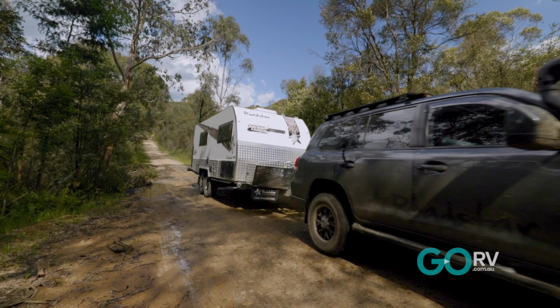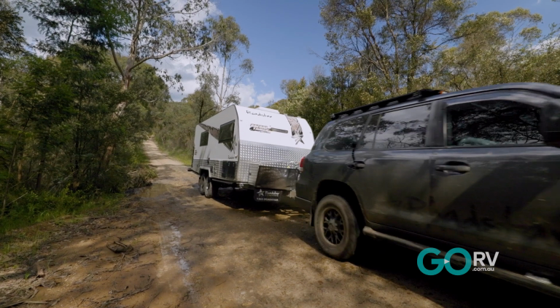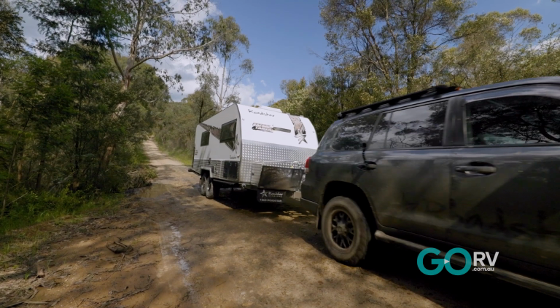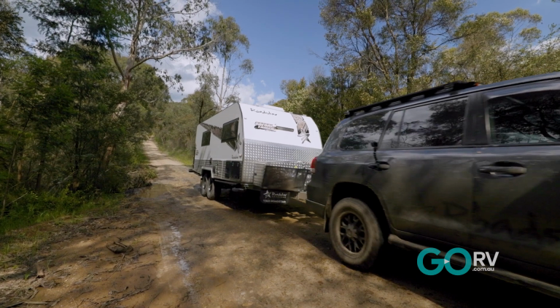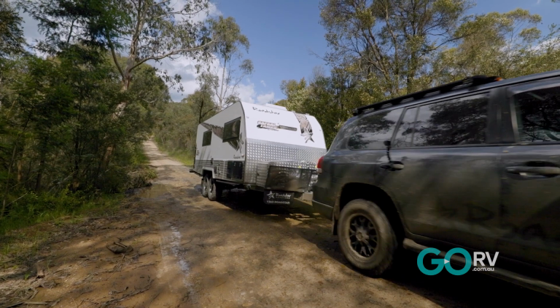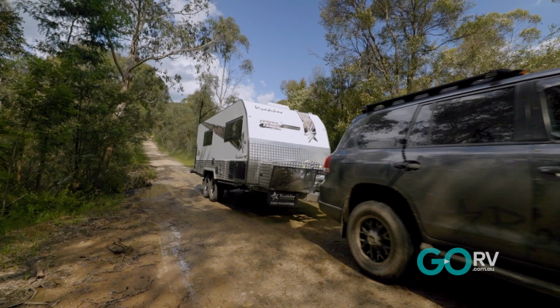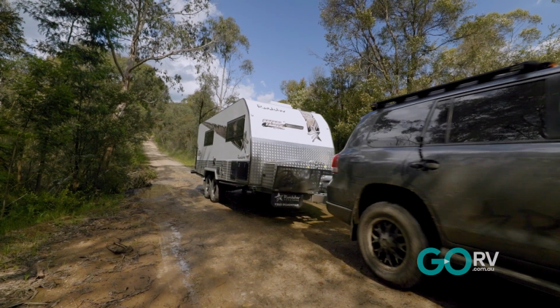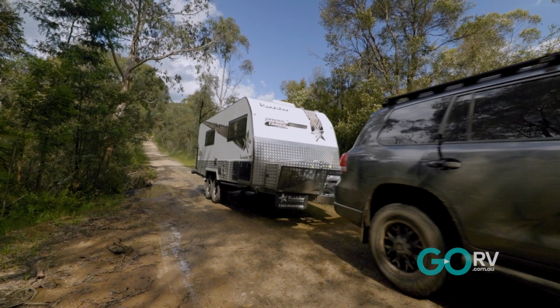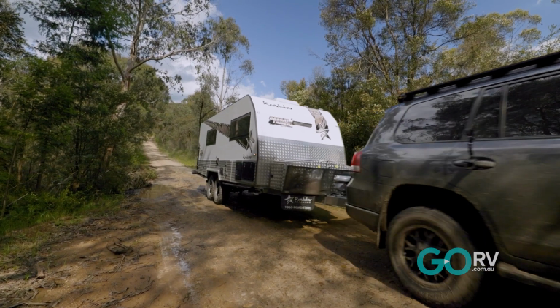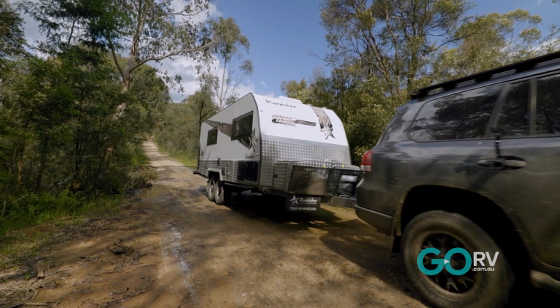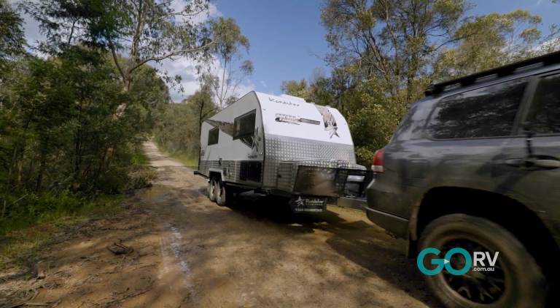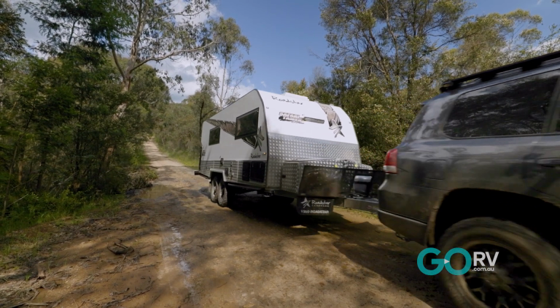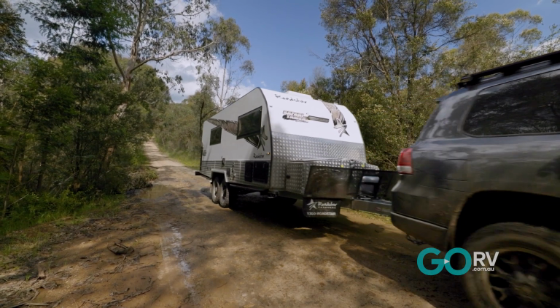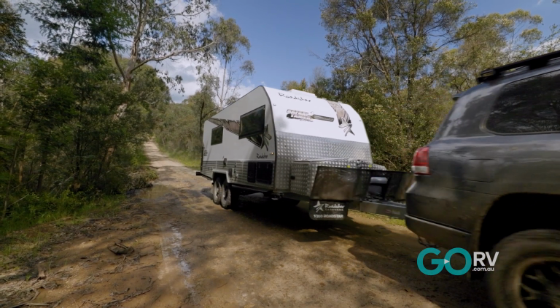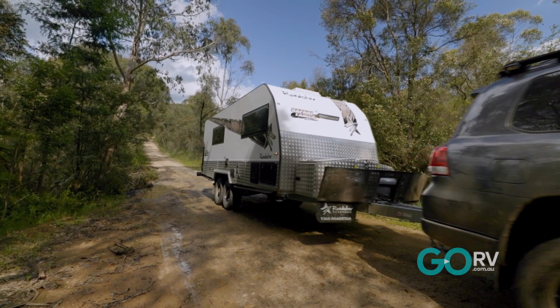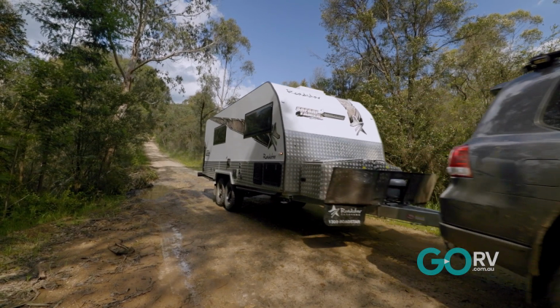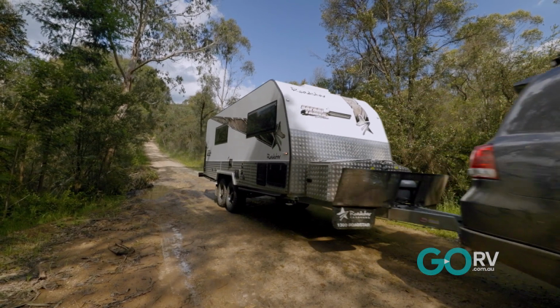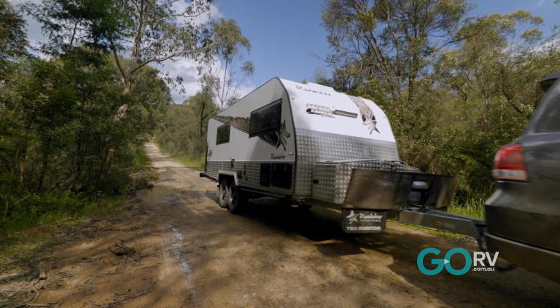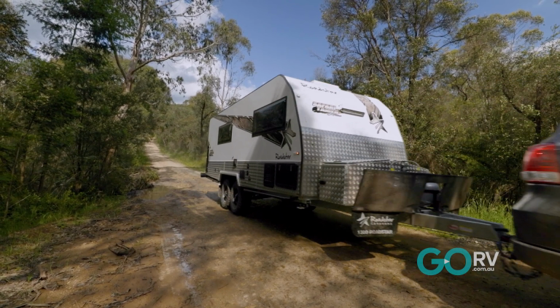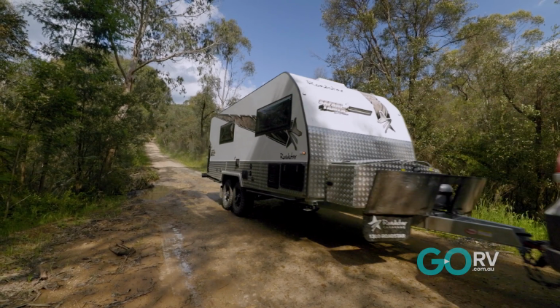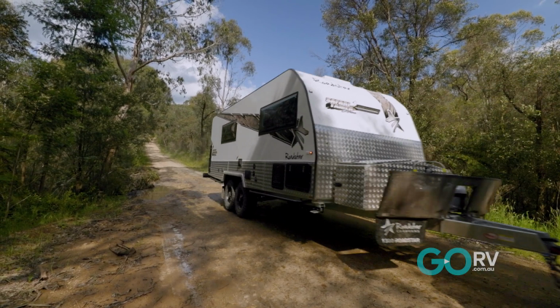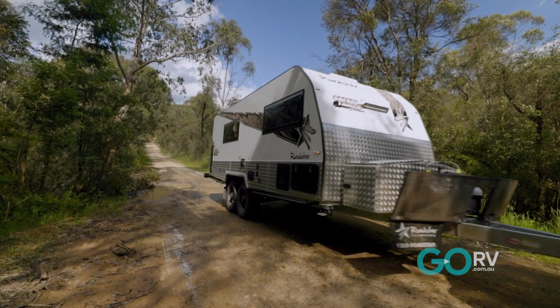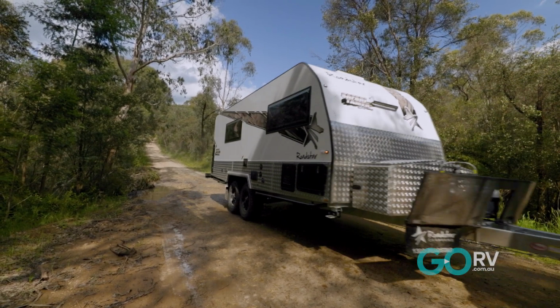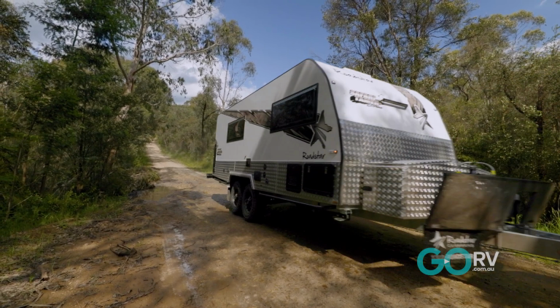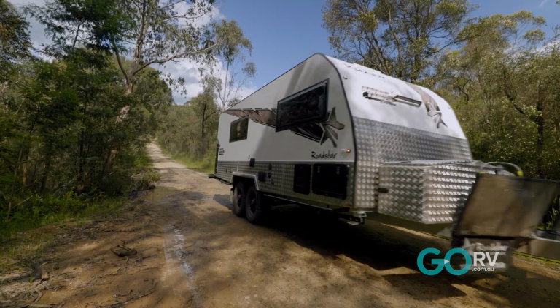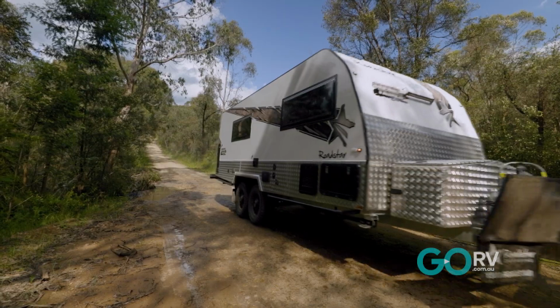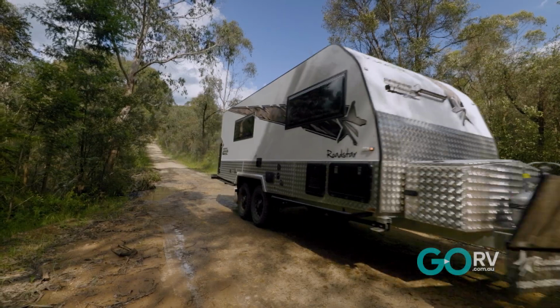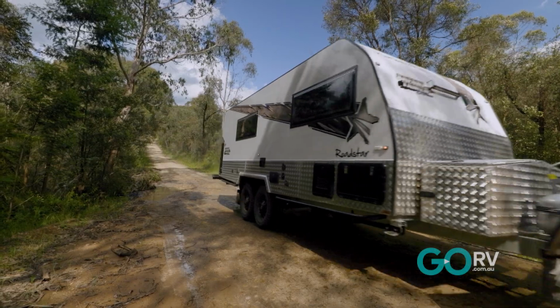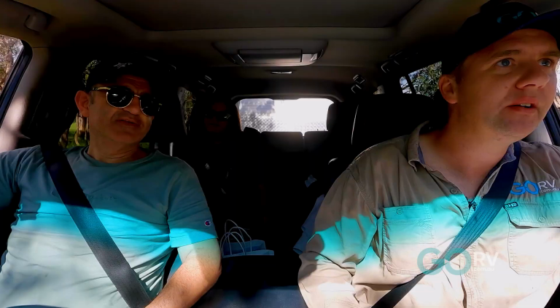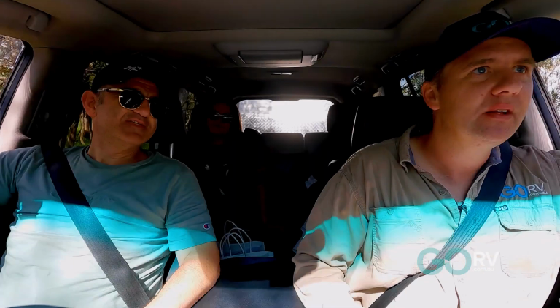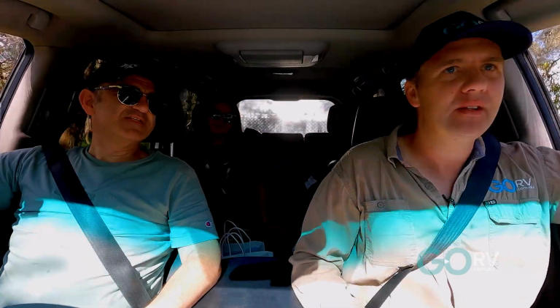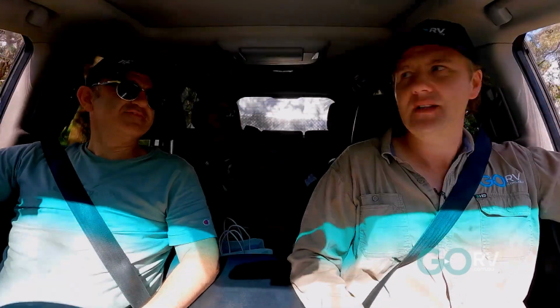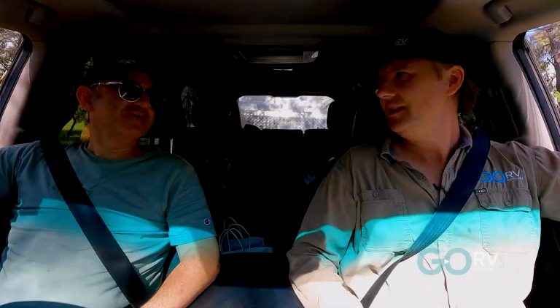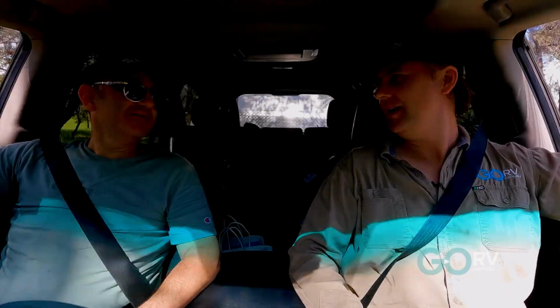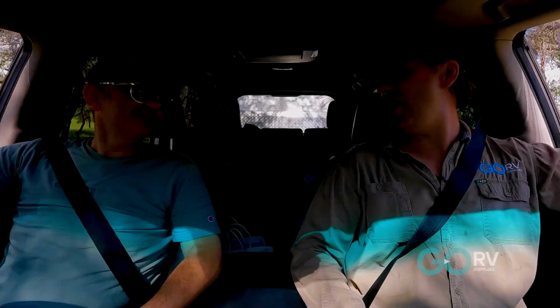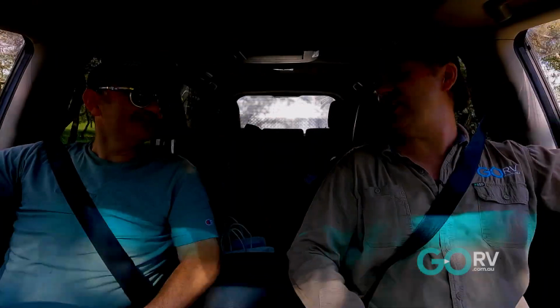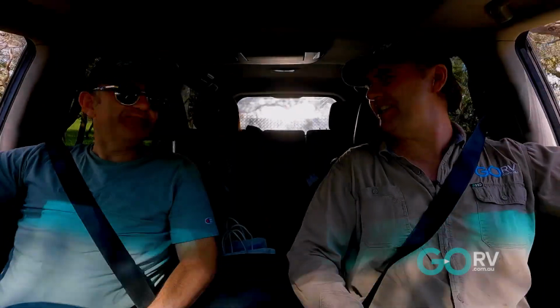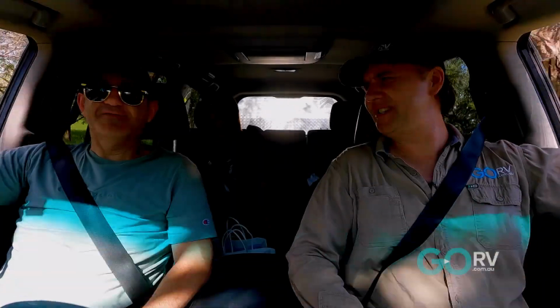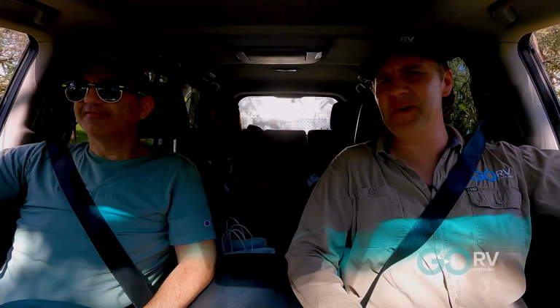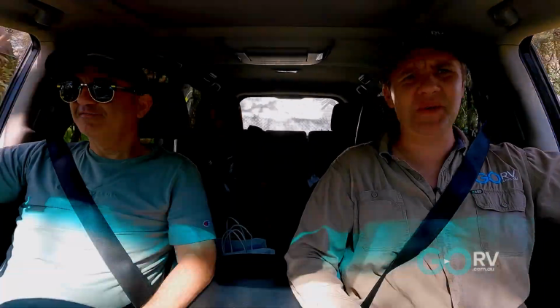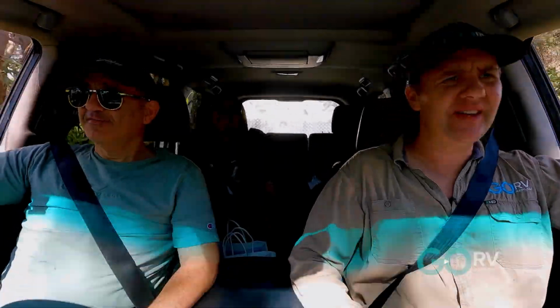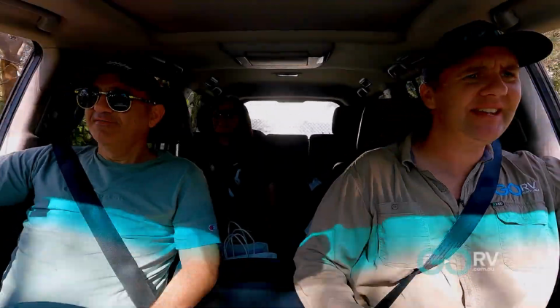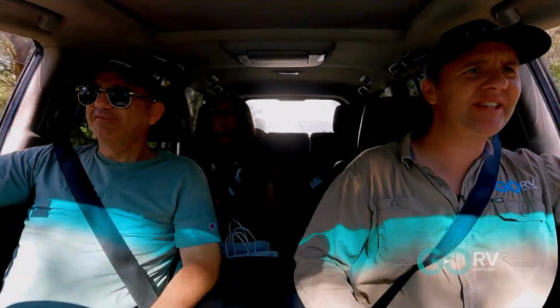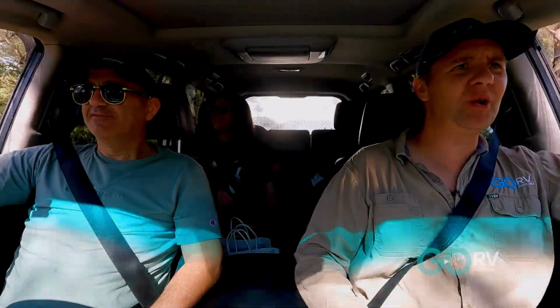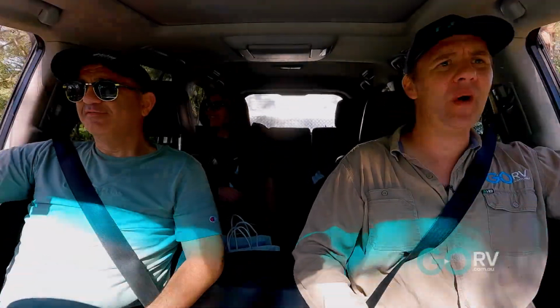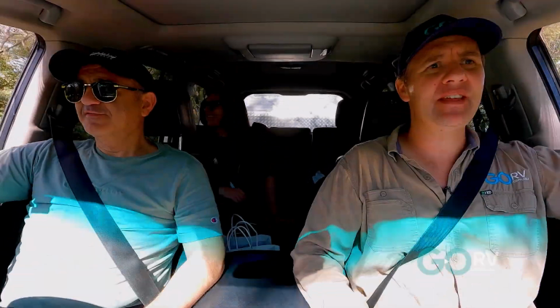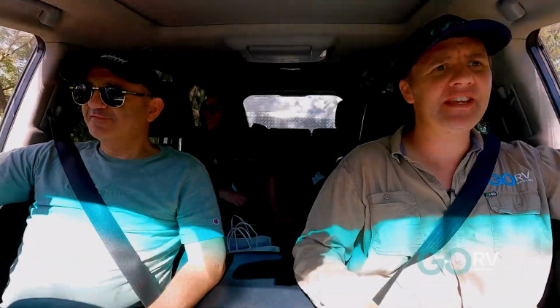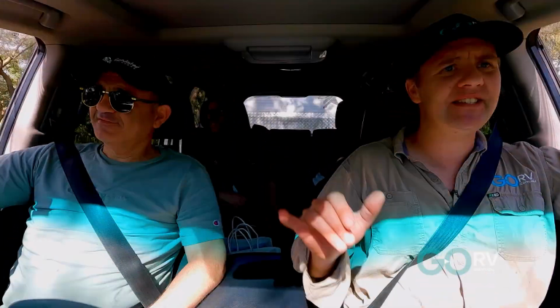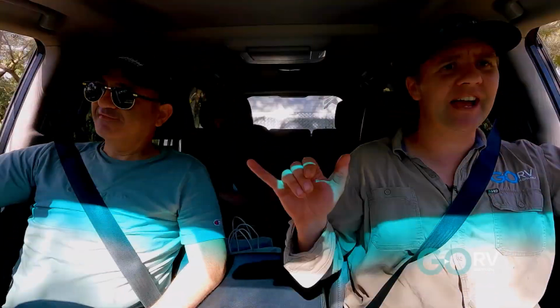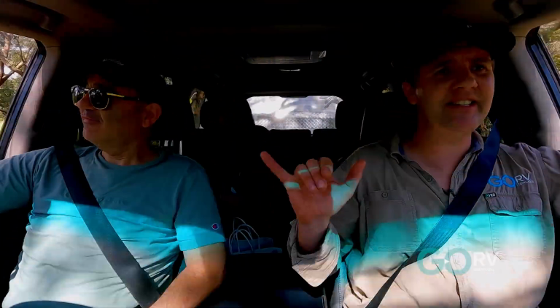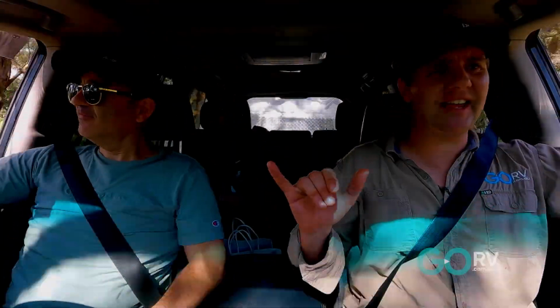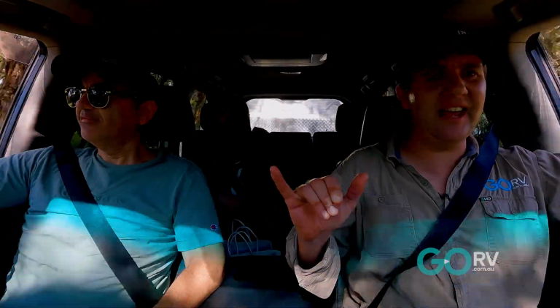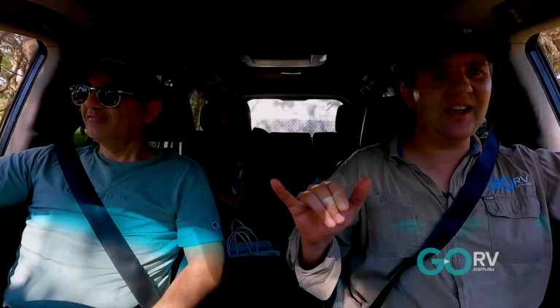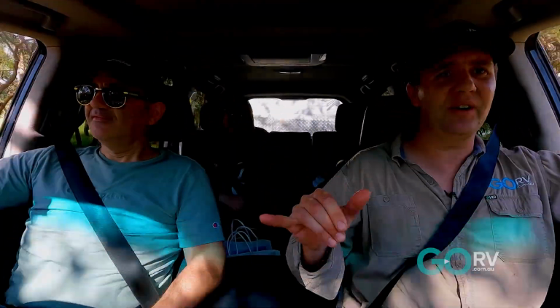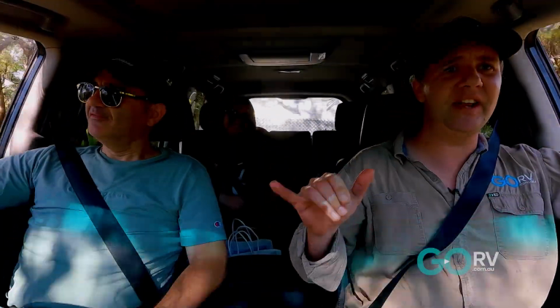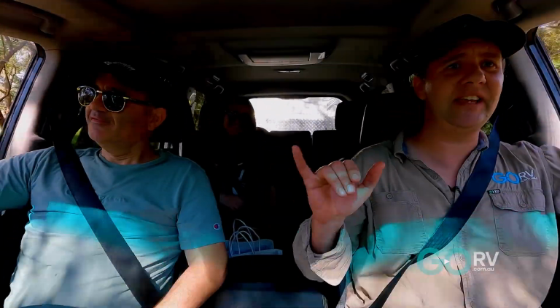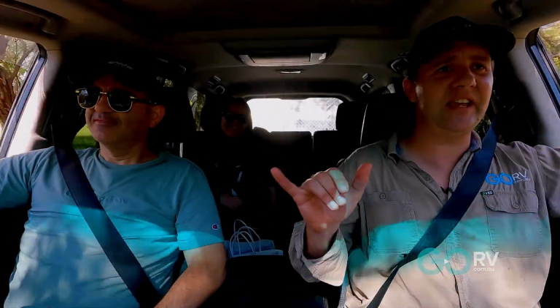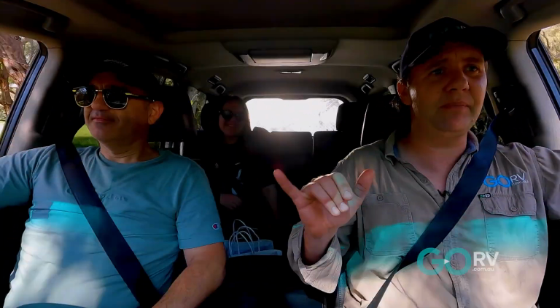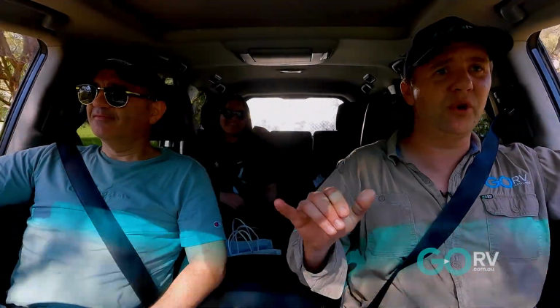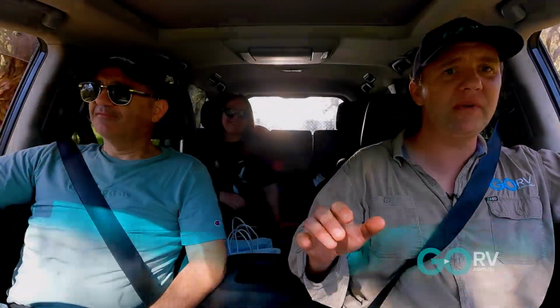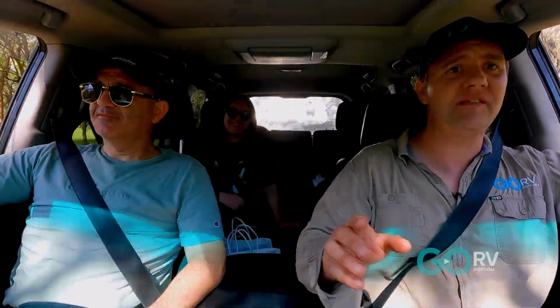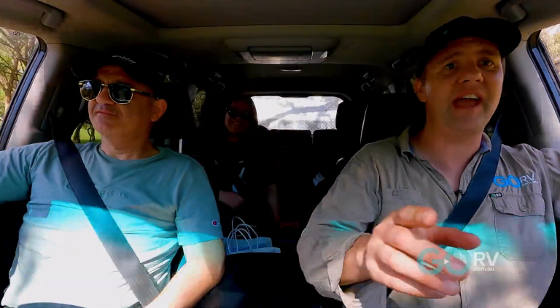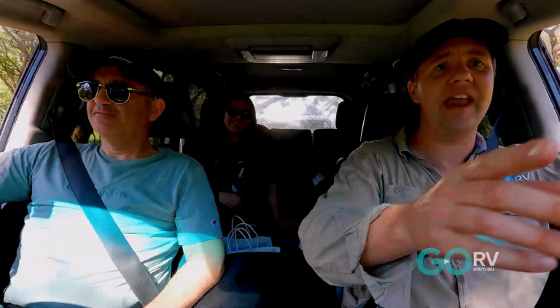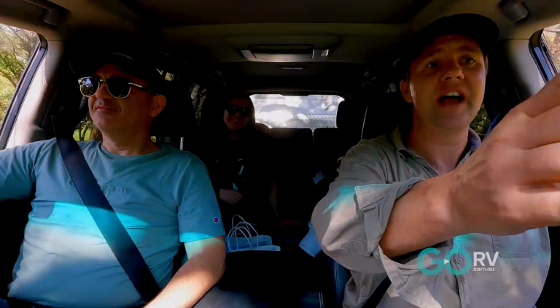That van looks sensational in that rear view. We always build a good van. One of these days Ken, I'm going to get you to build me a van.